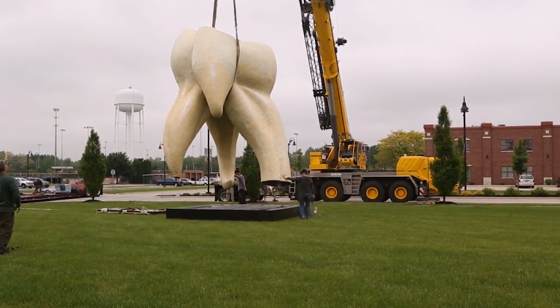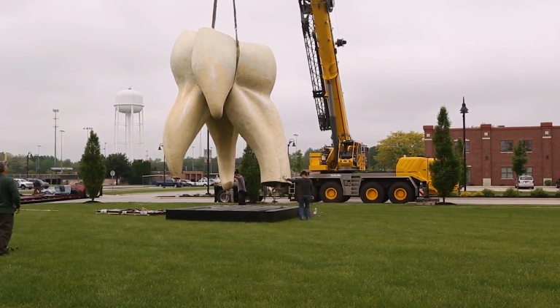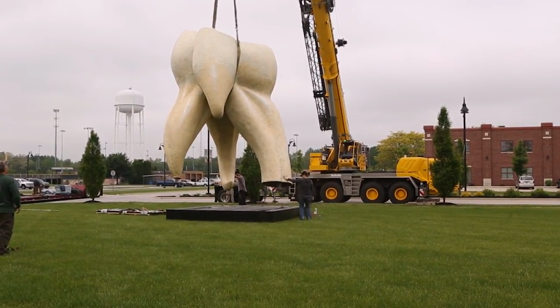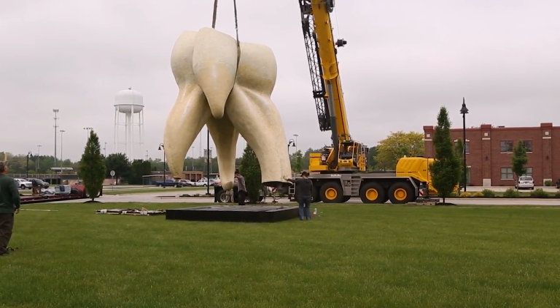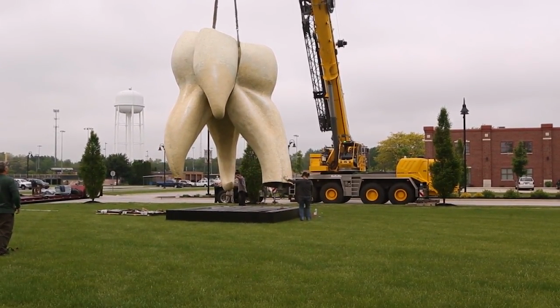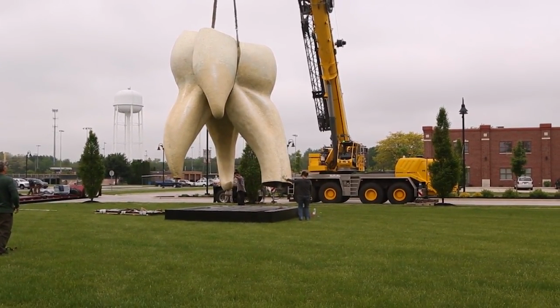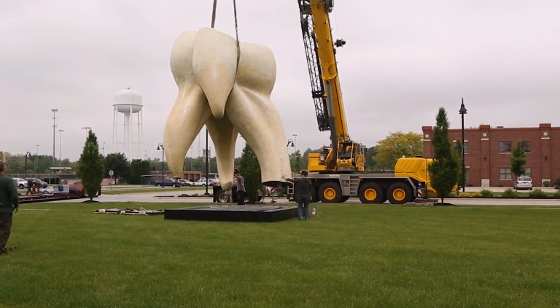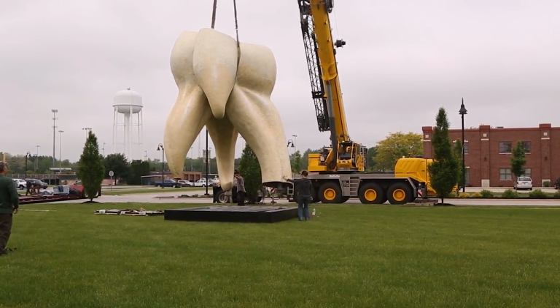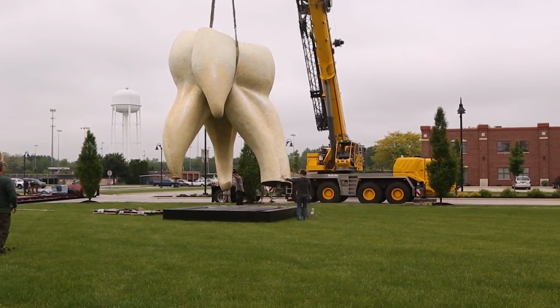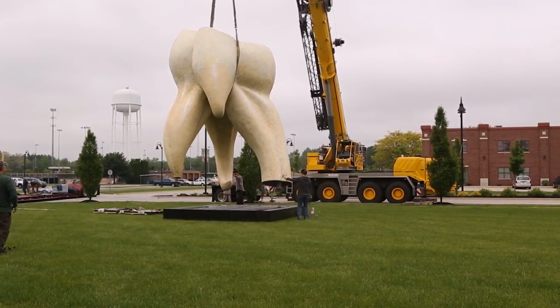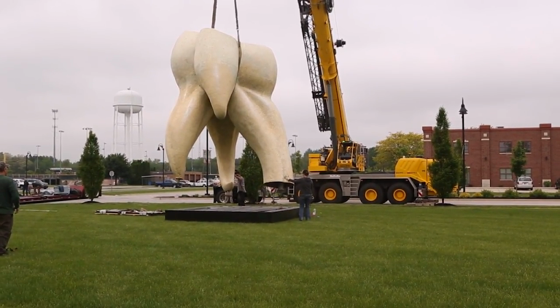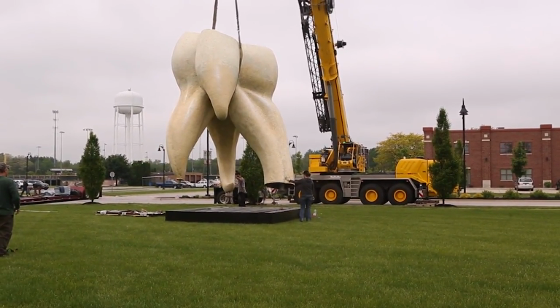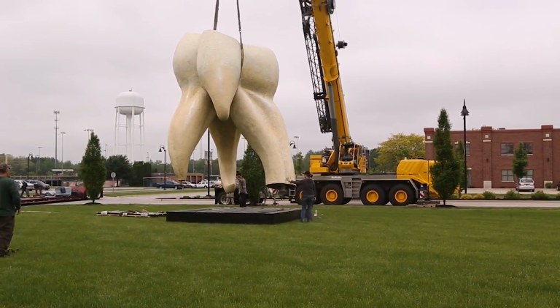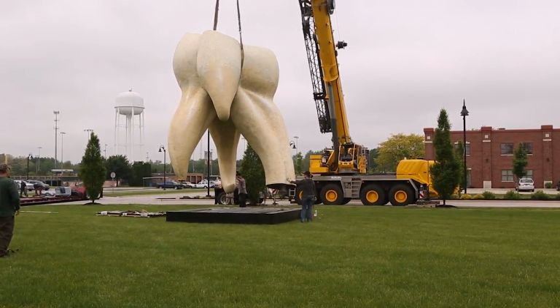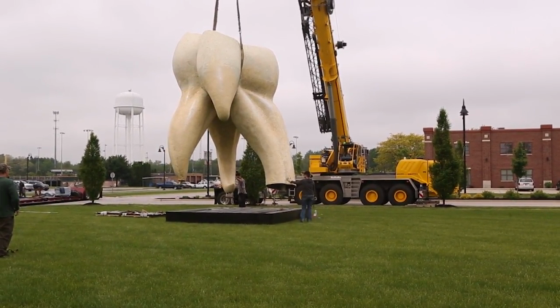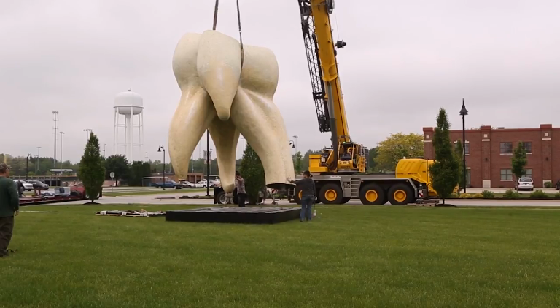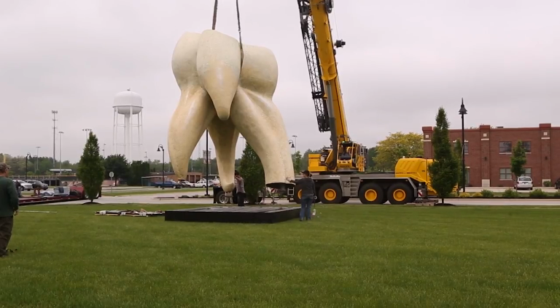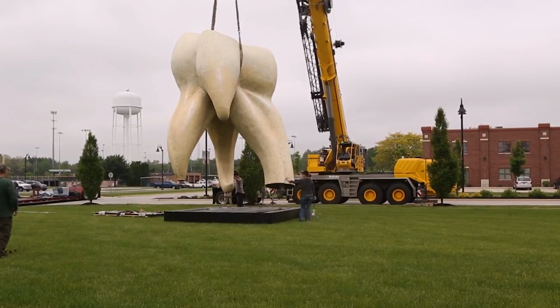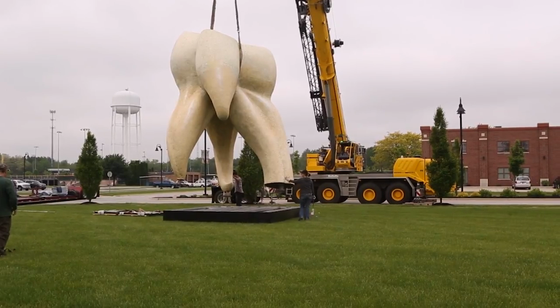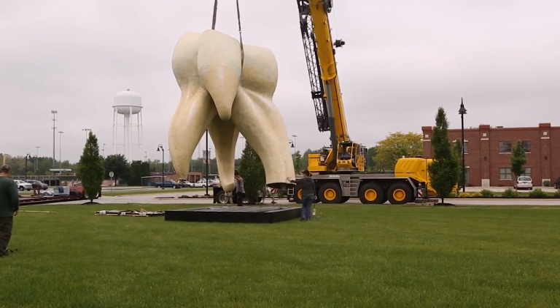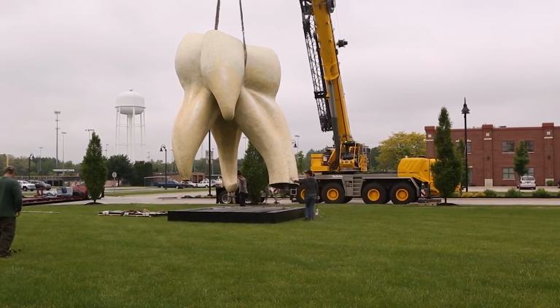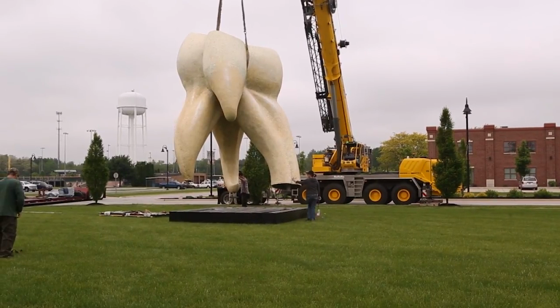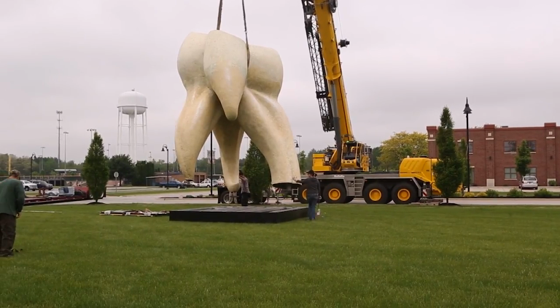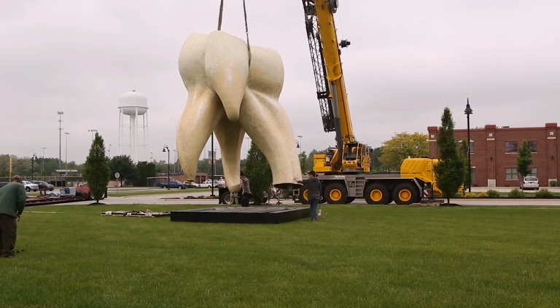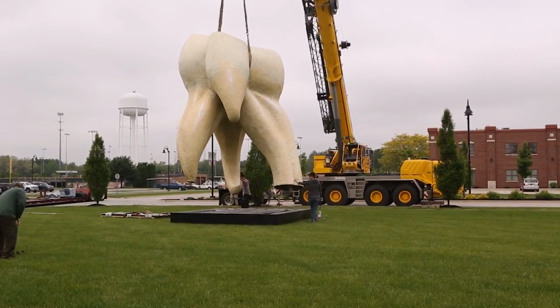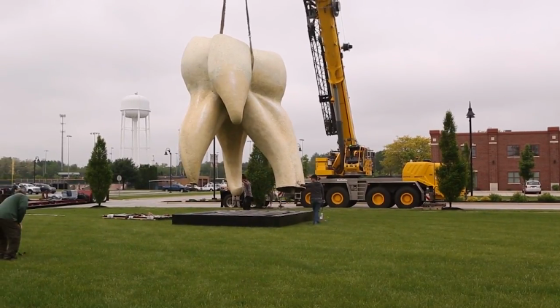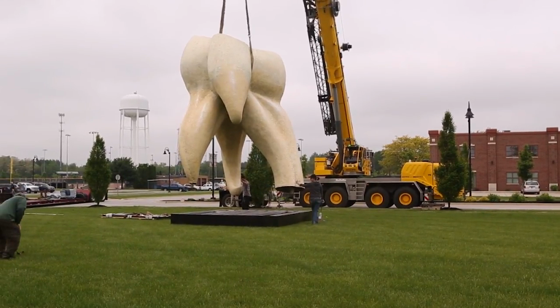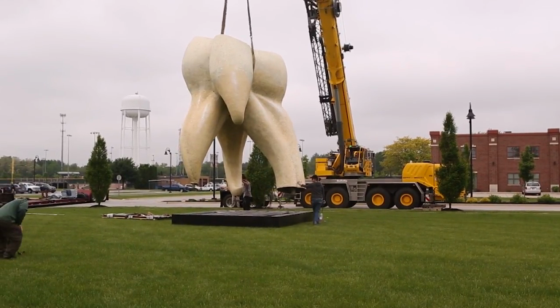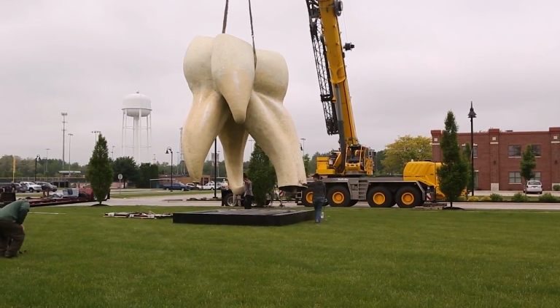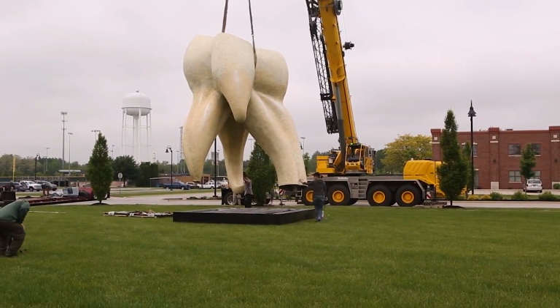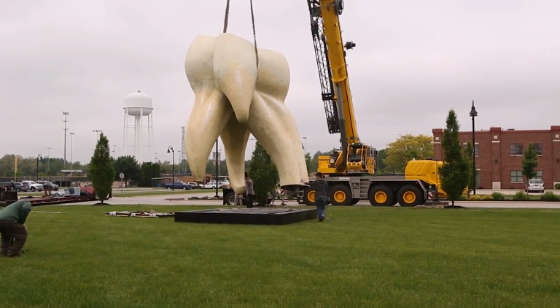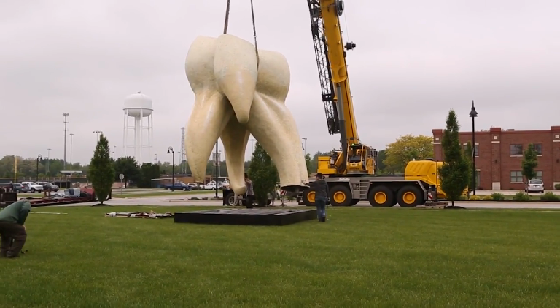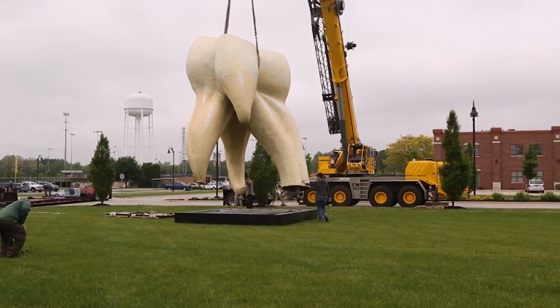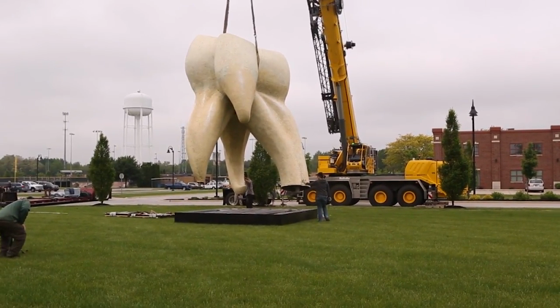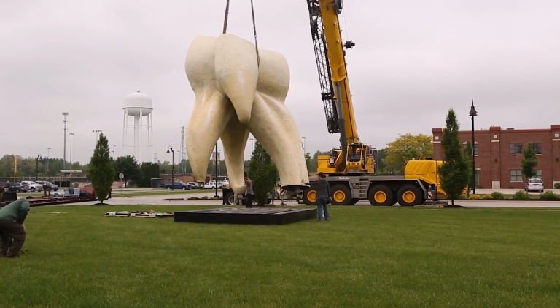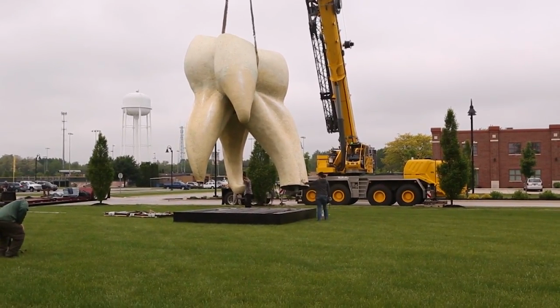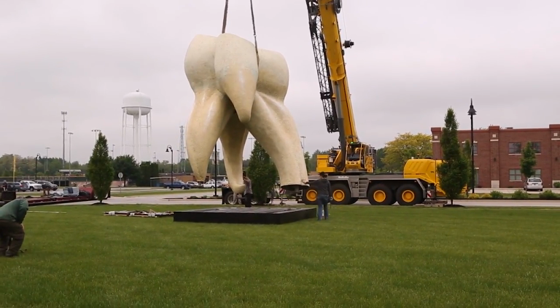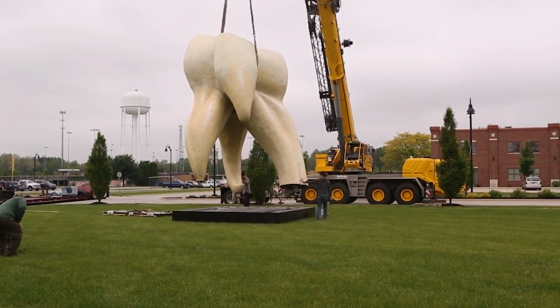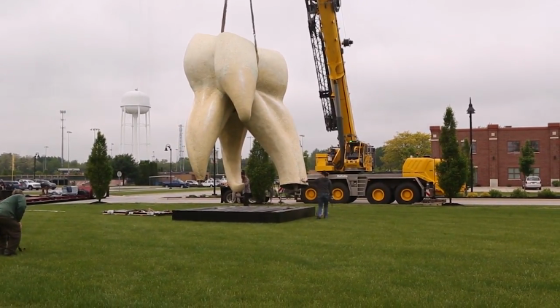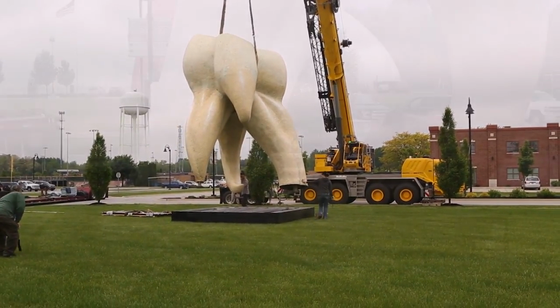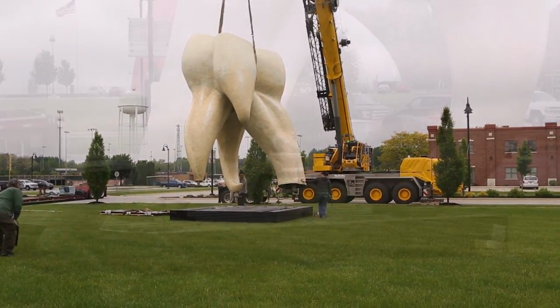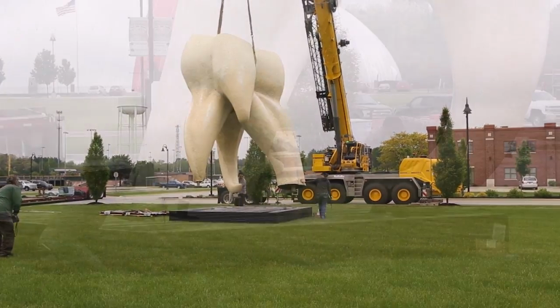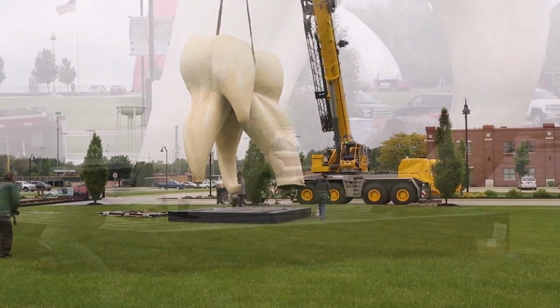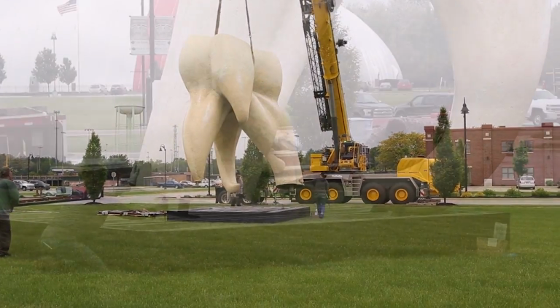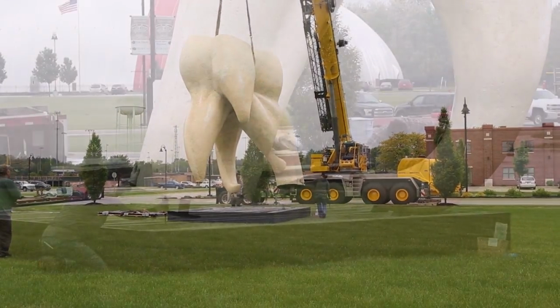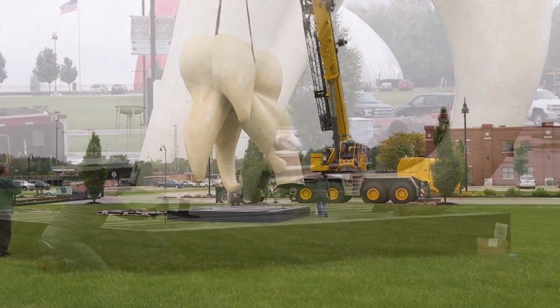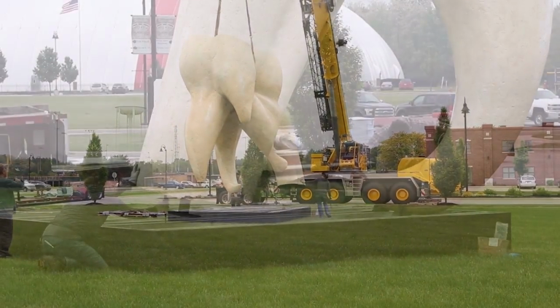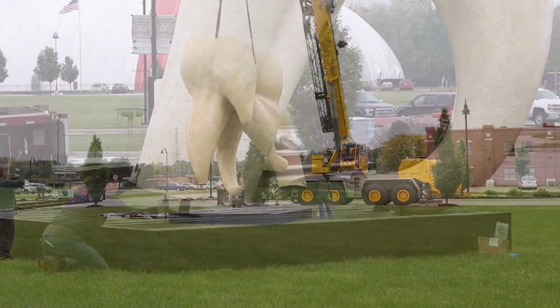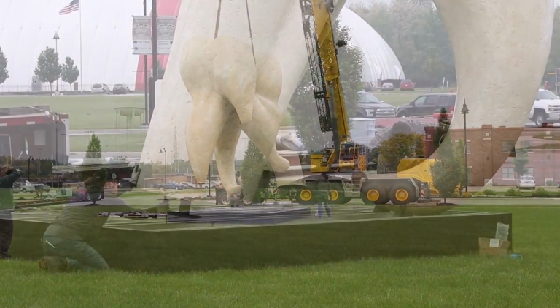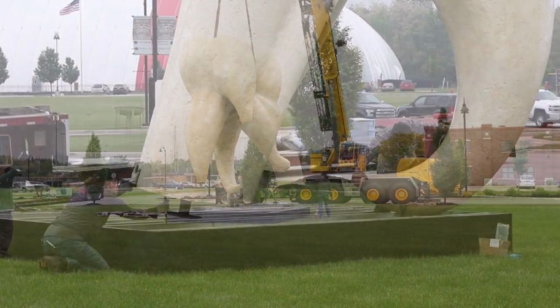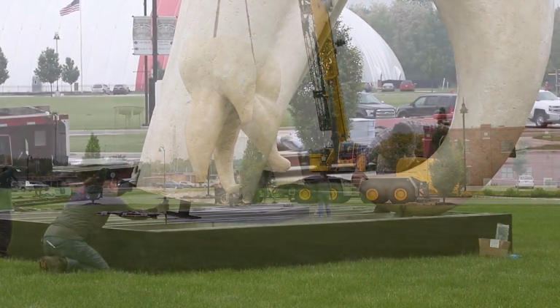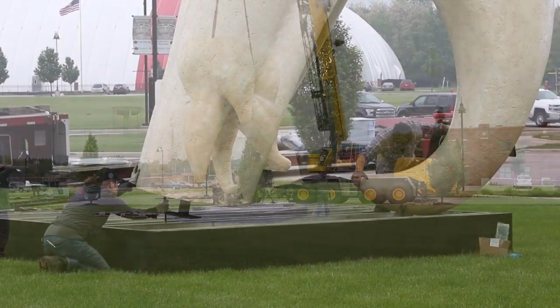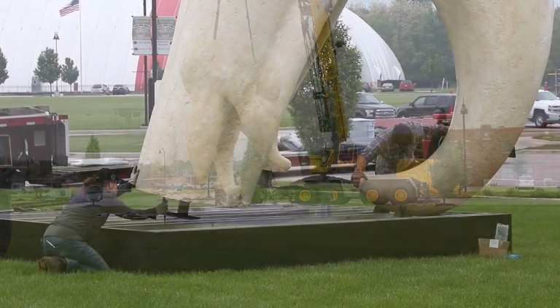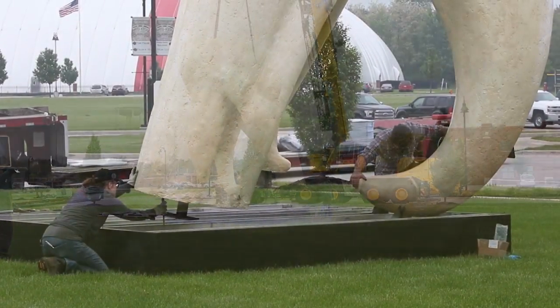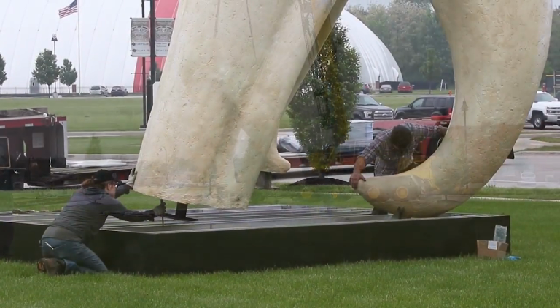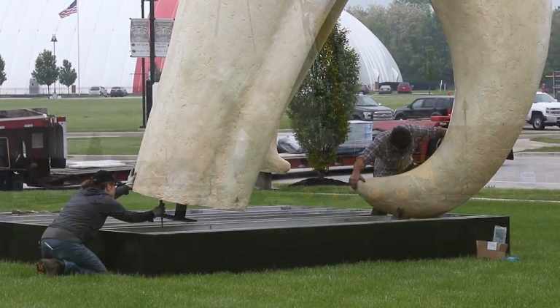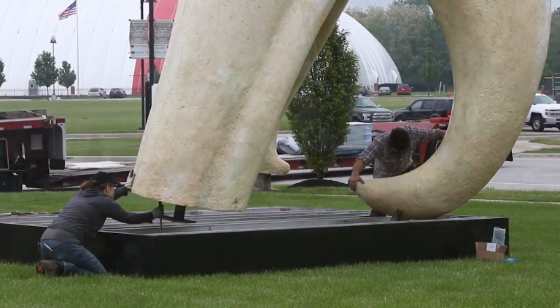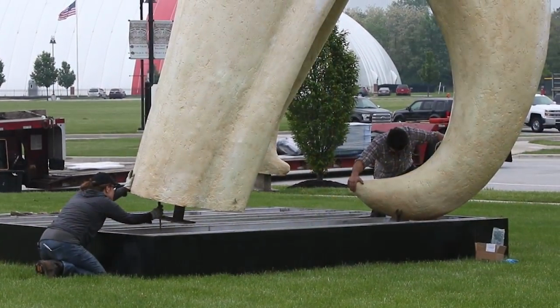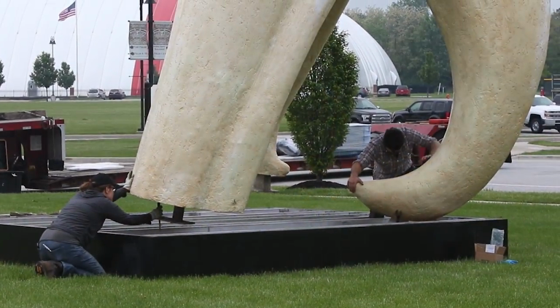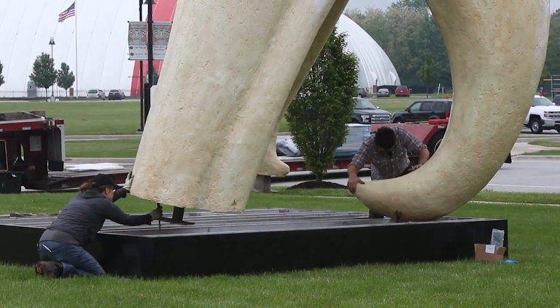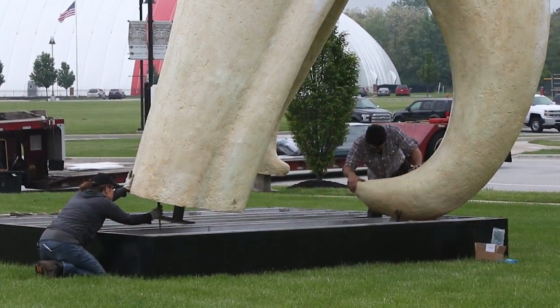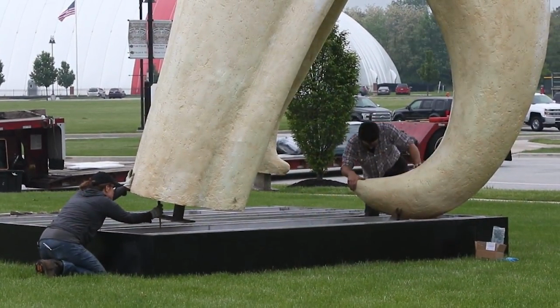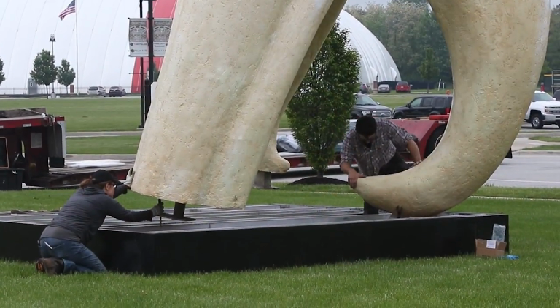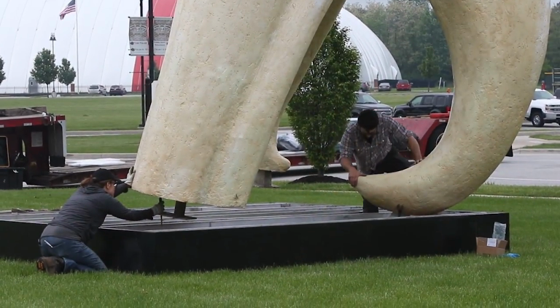I think this one was from 1982, so it's one of the older pieces.